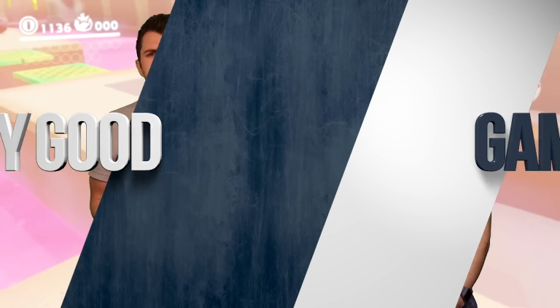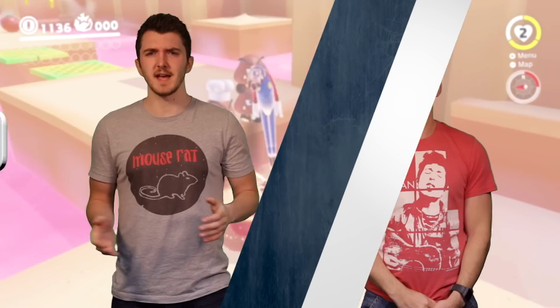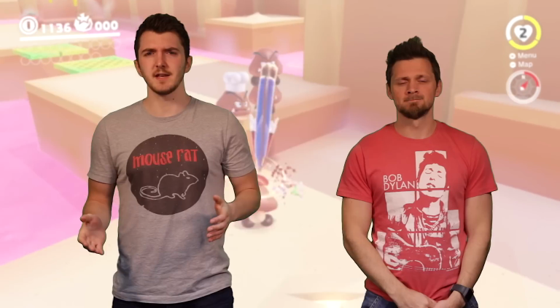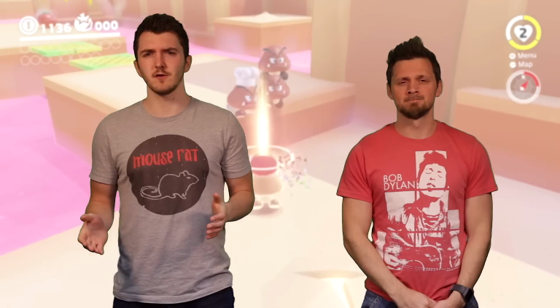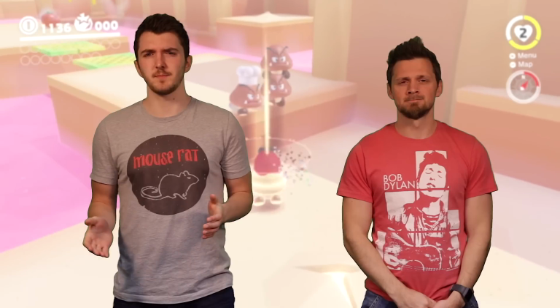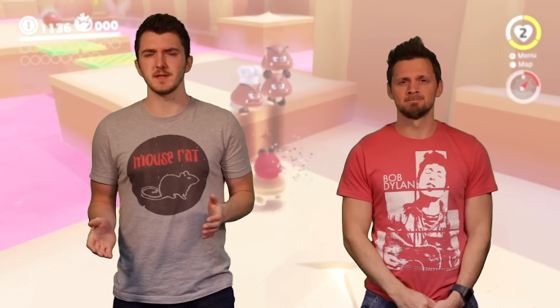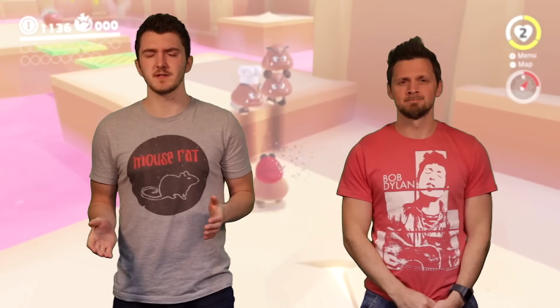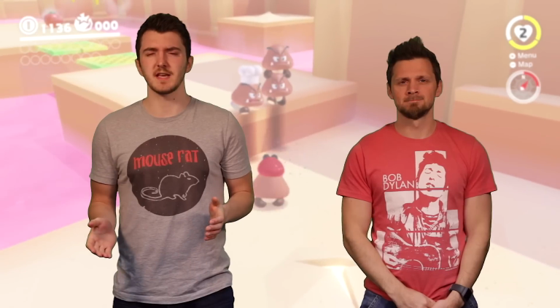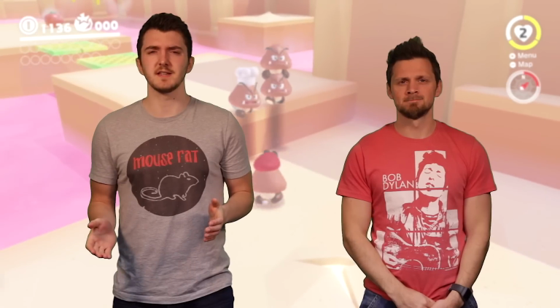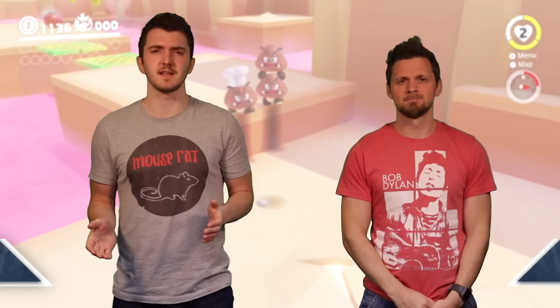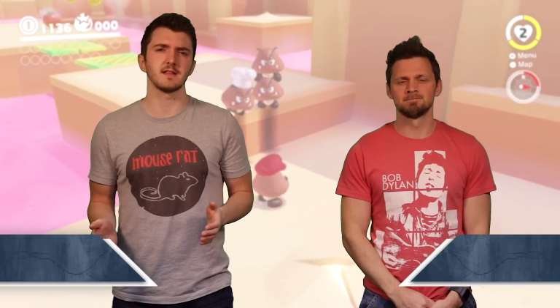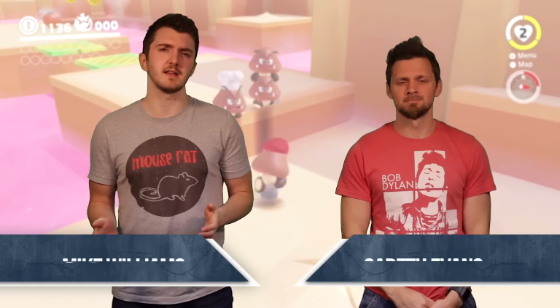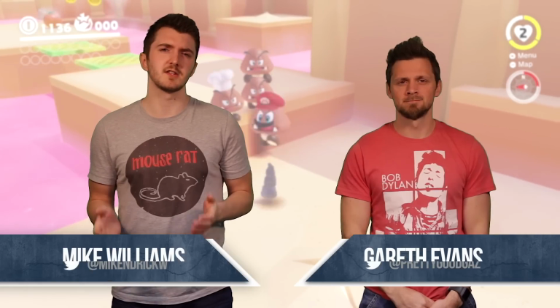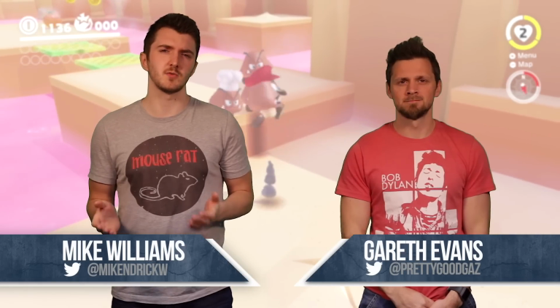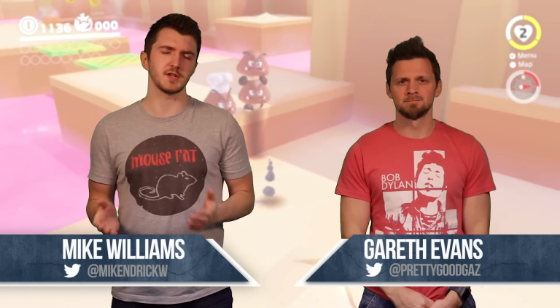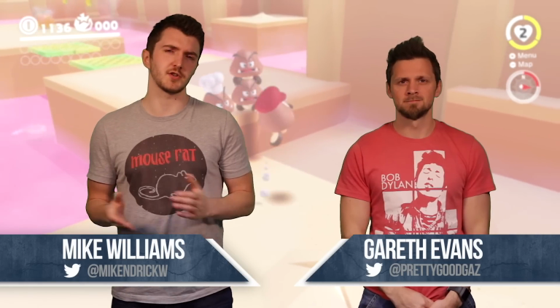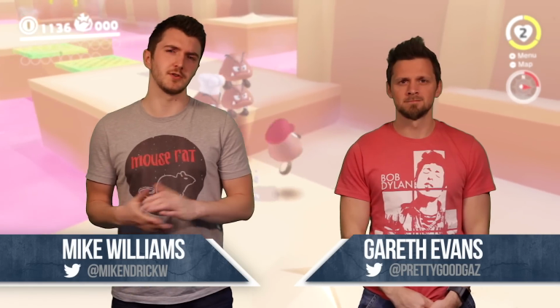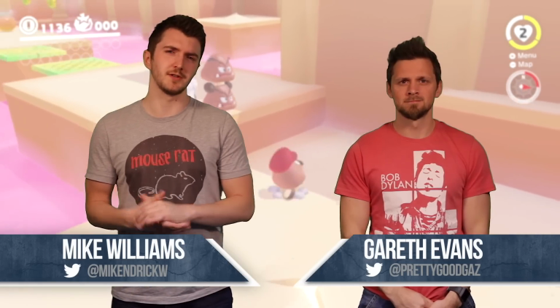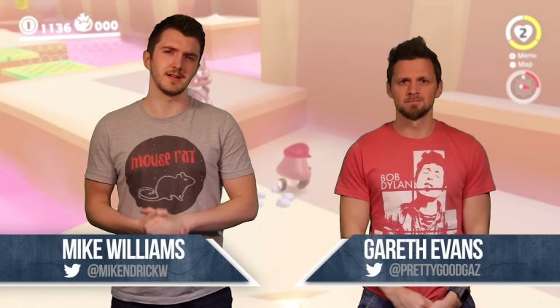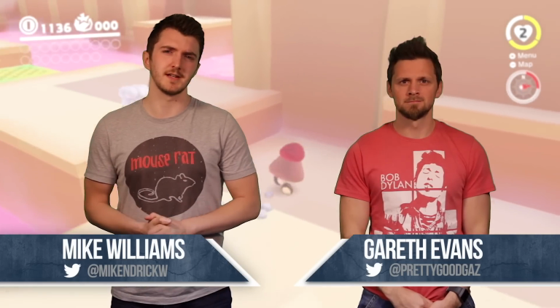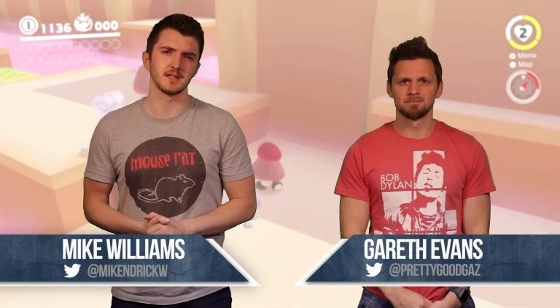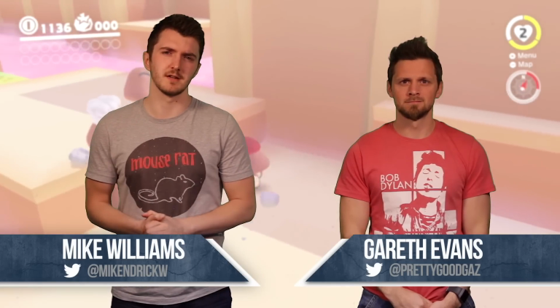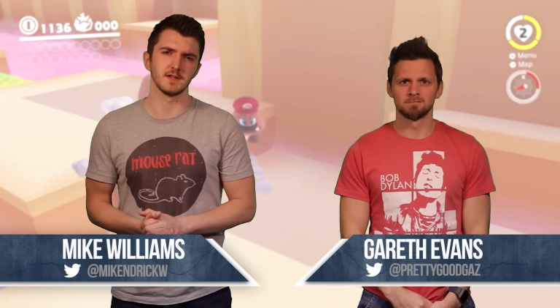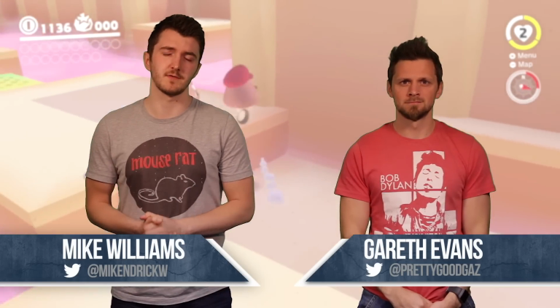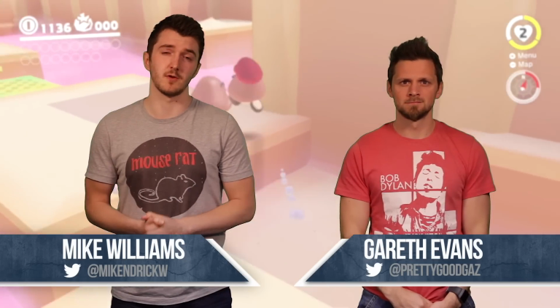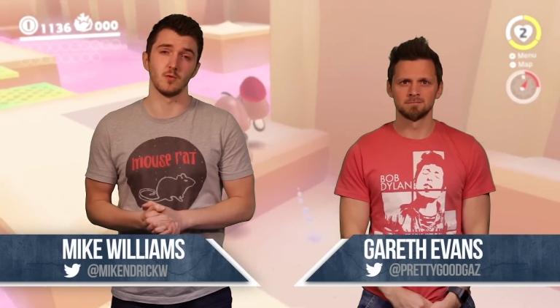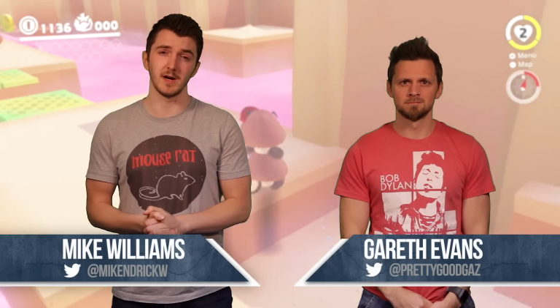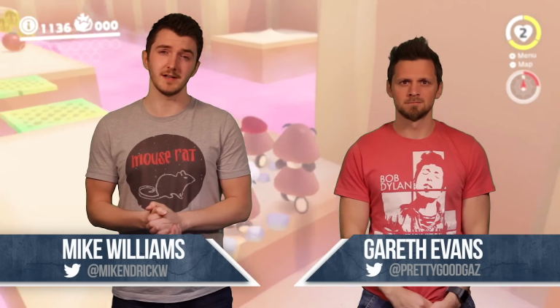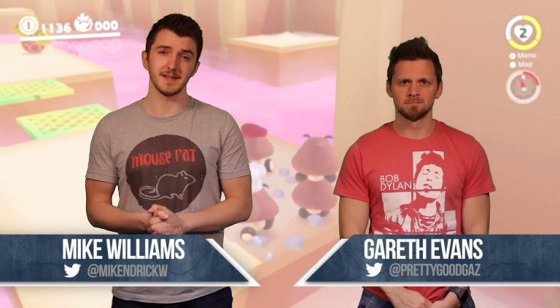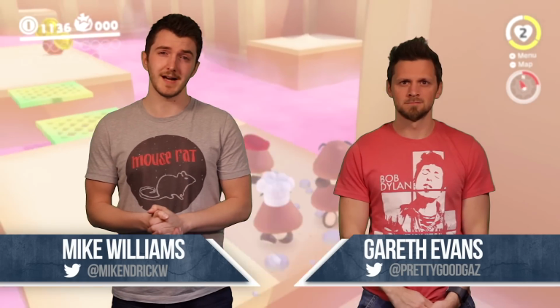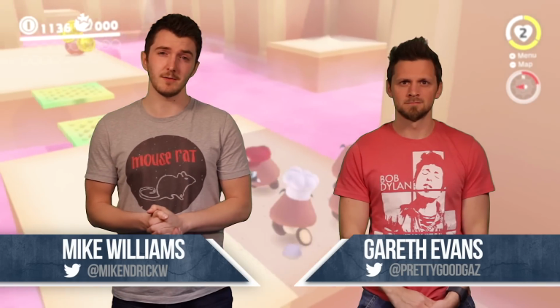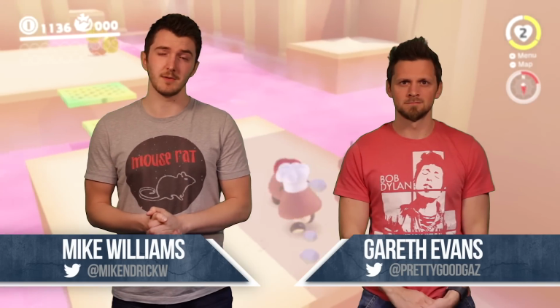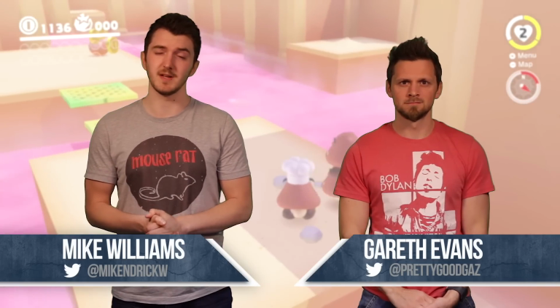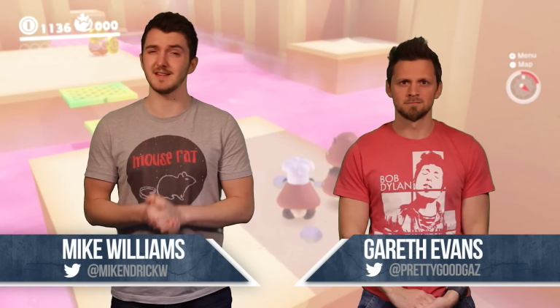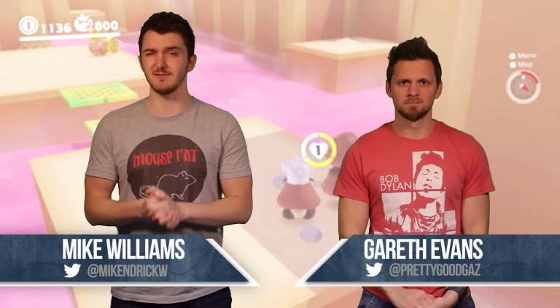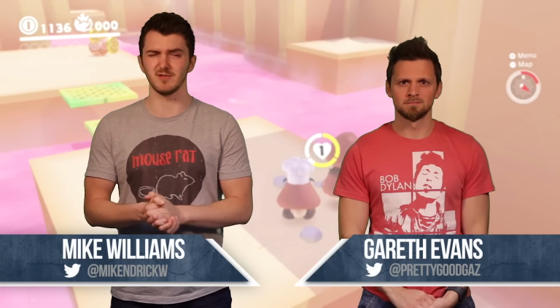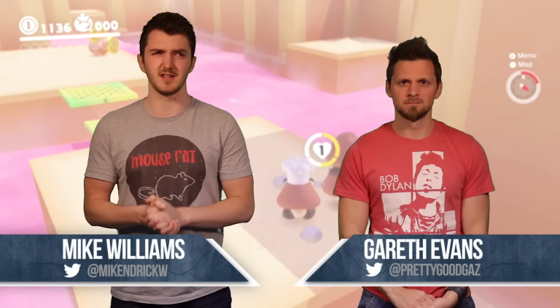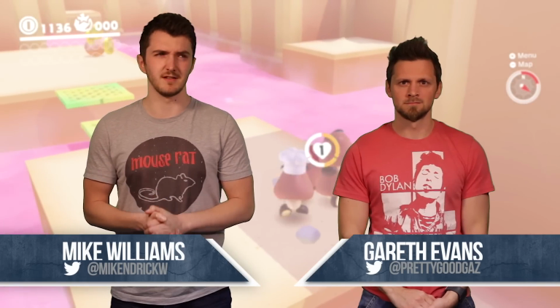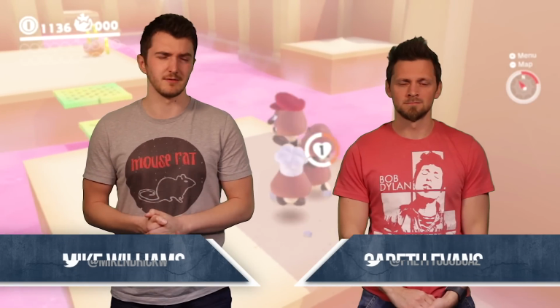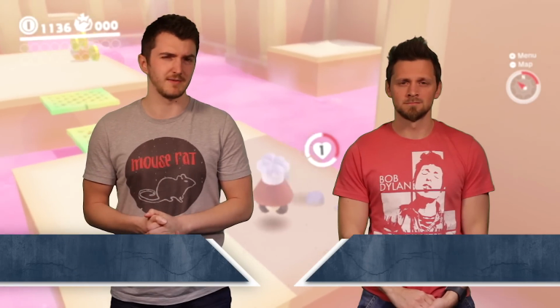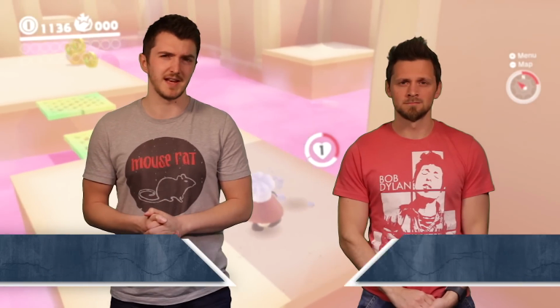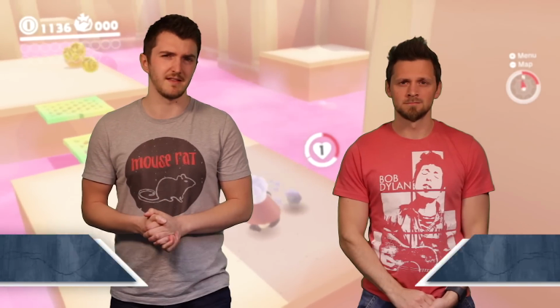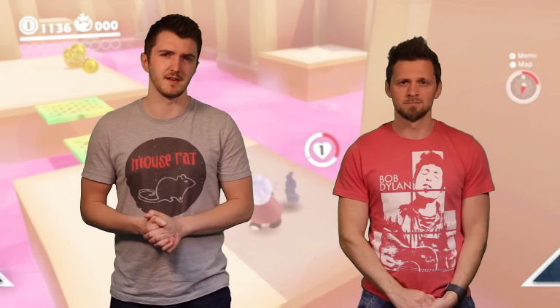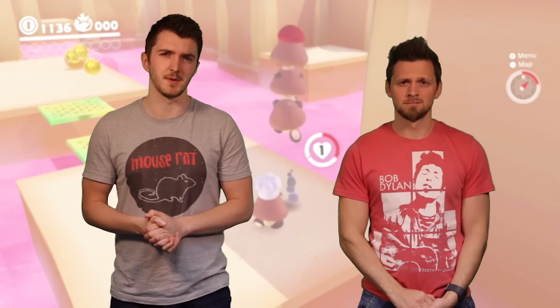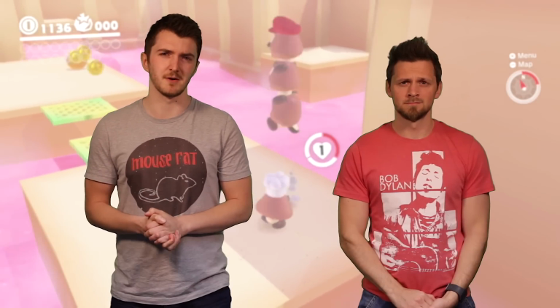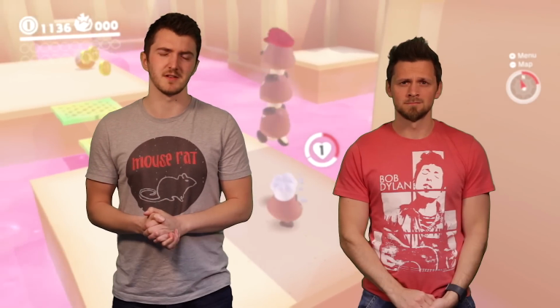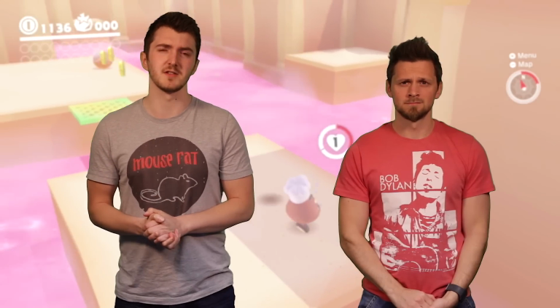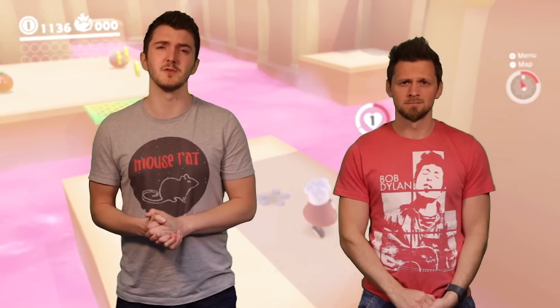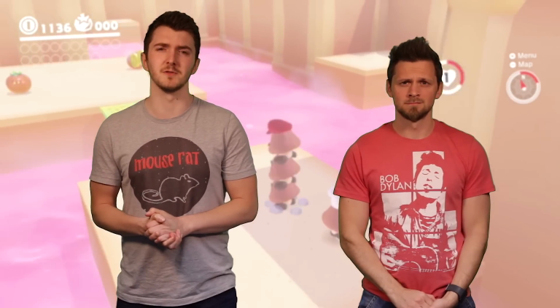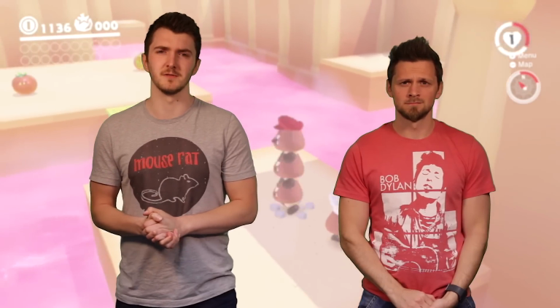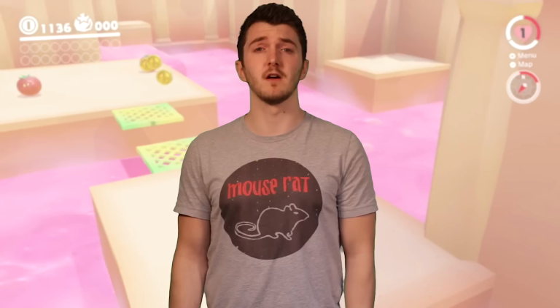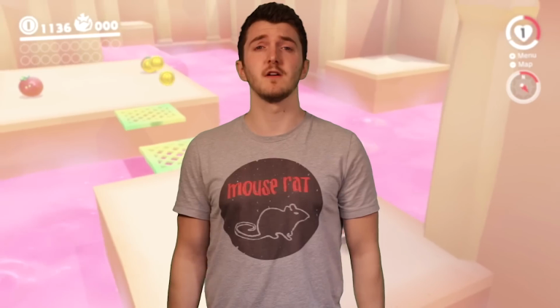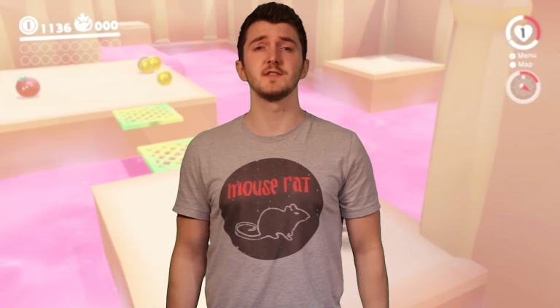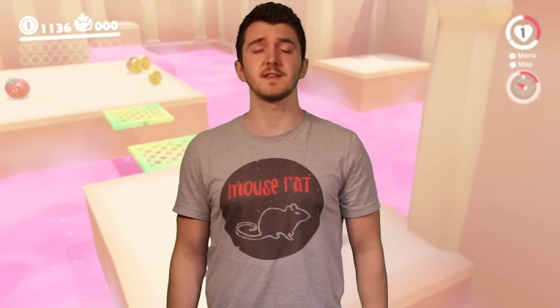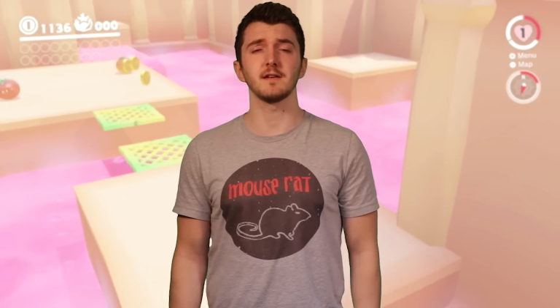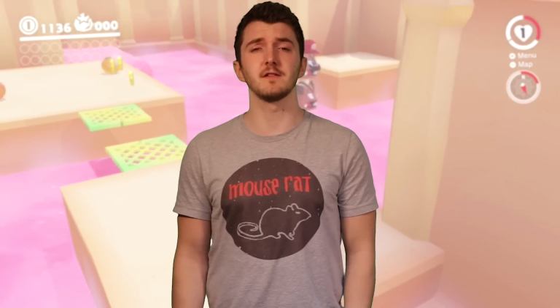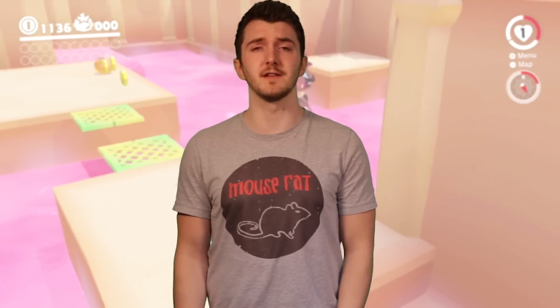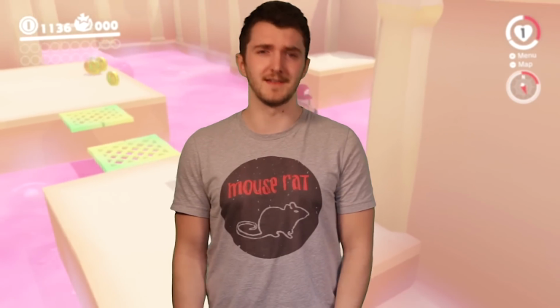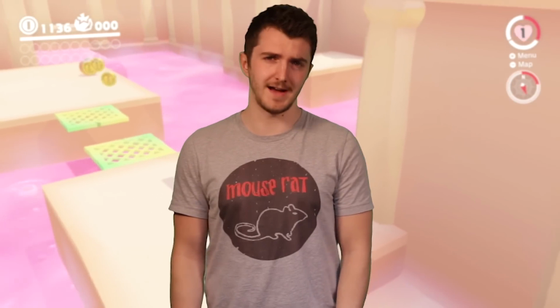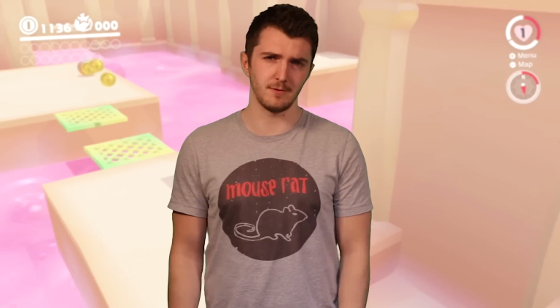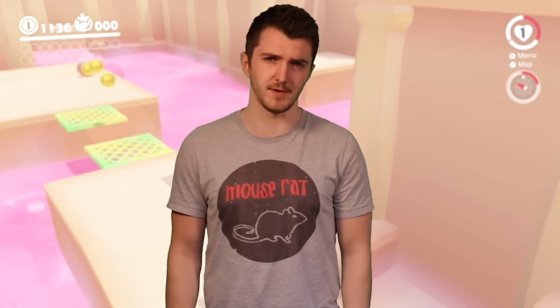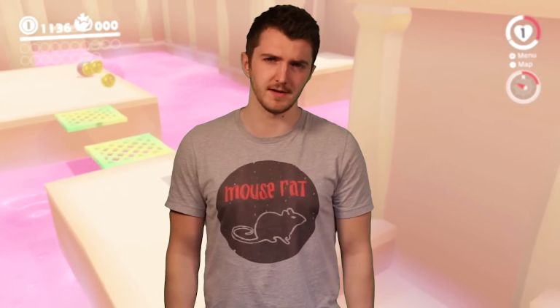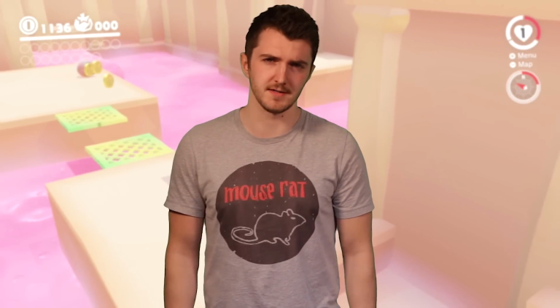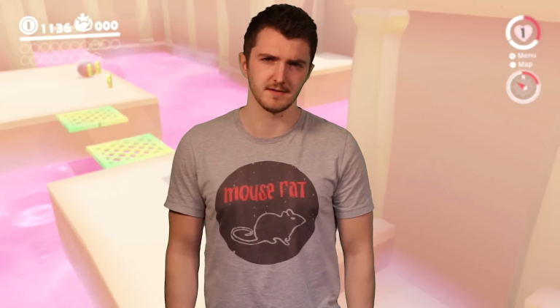Nintendo have been teasing the Switch Online service for a while now and we didn't really know anything about it at all — until now, that is.